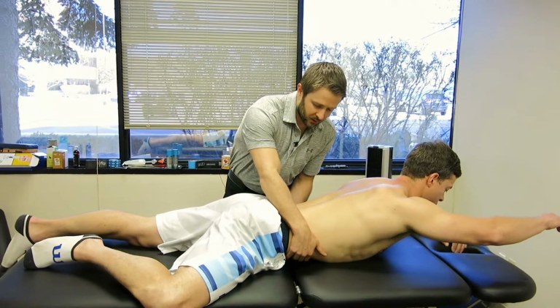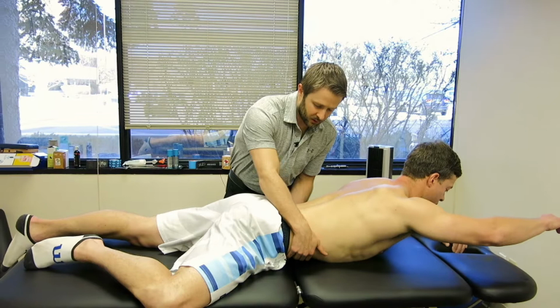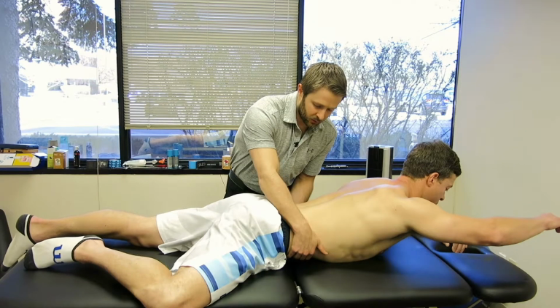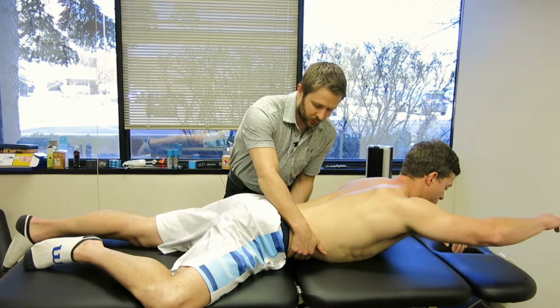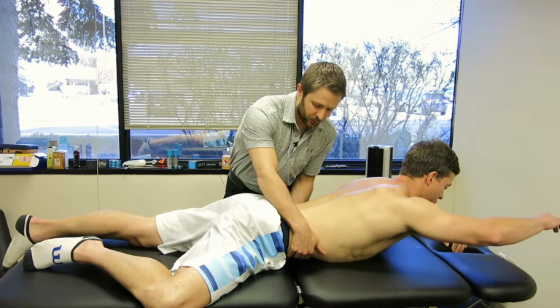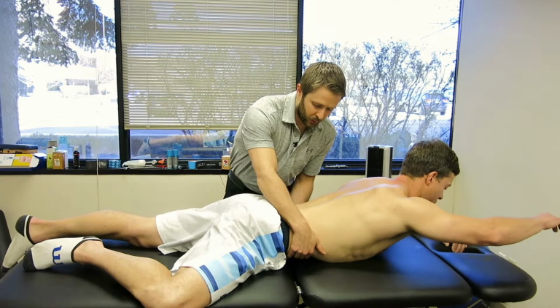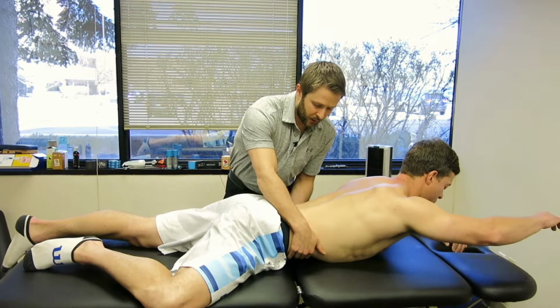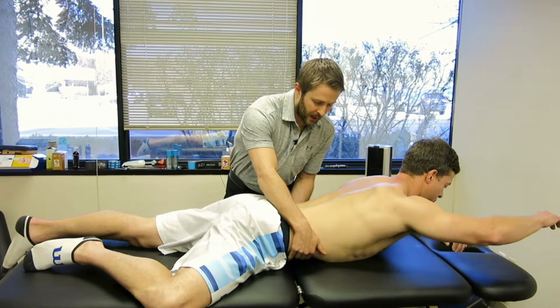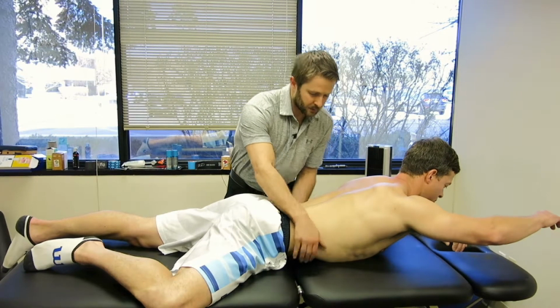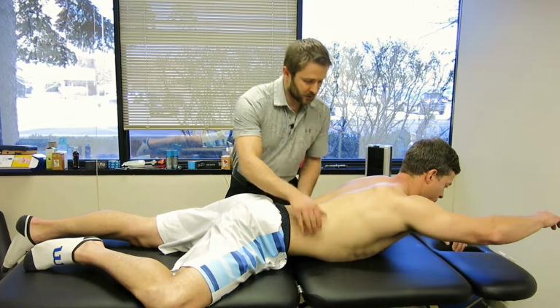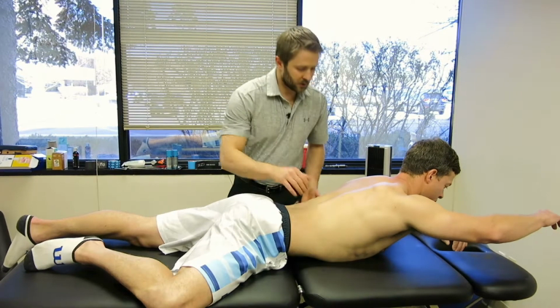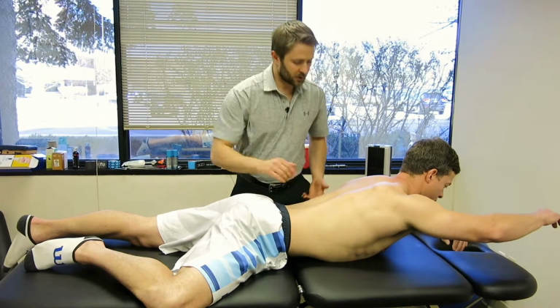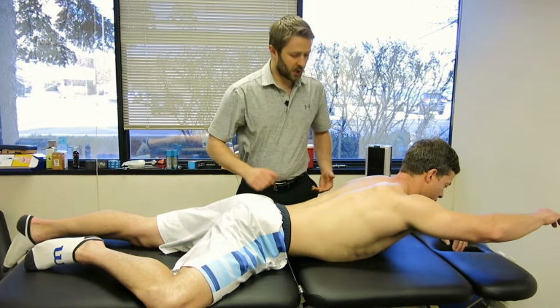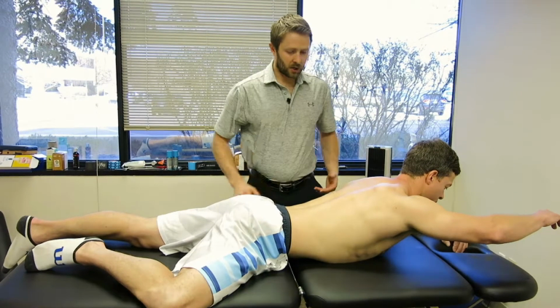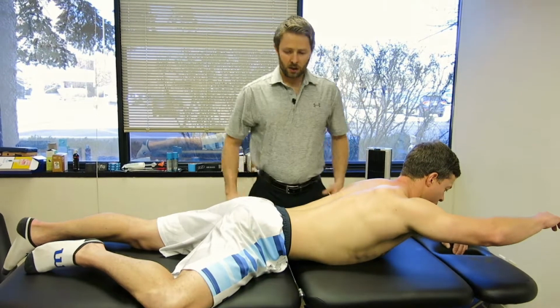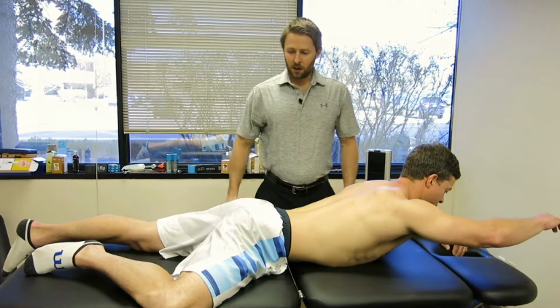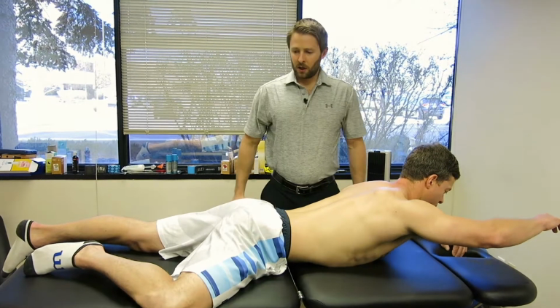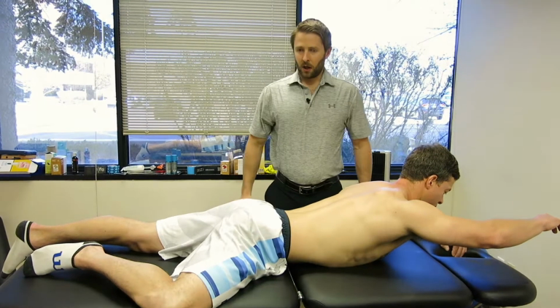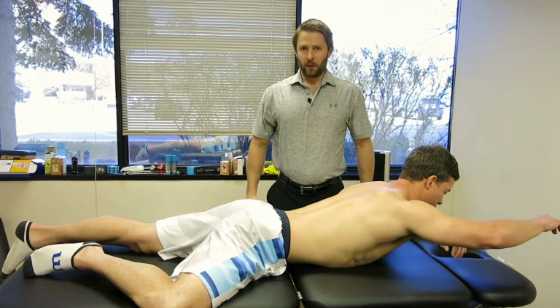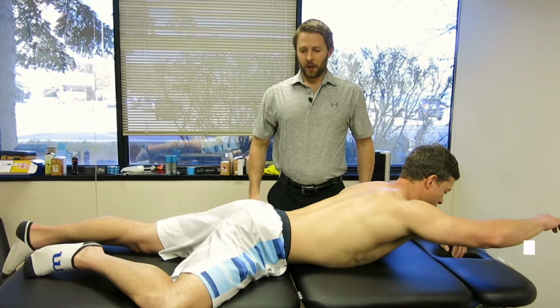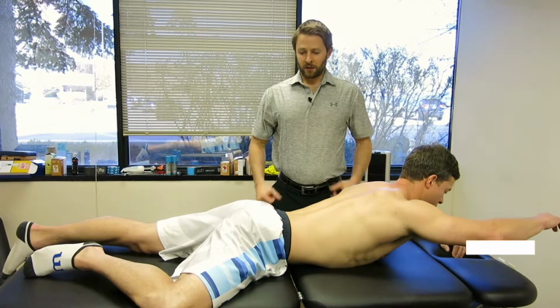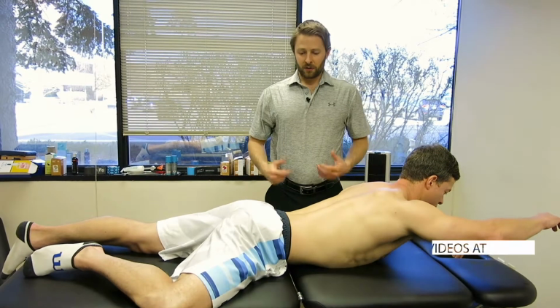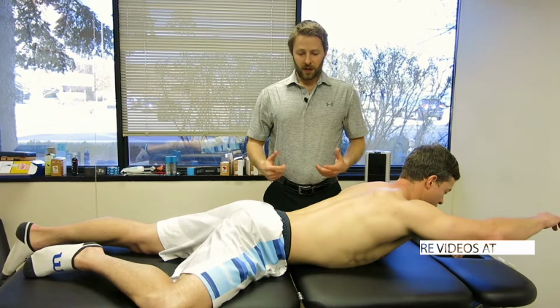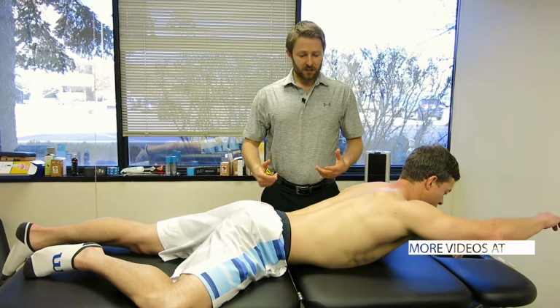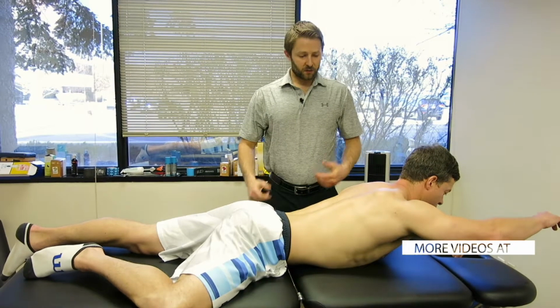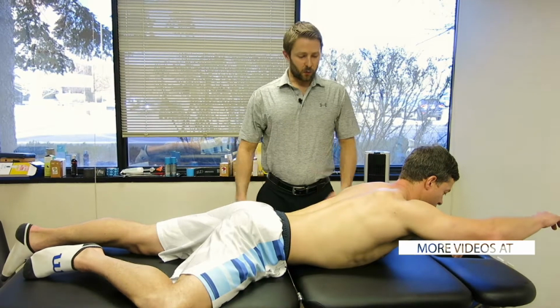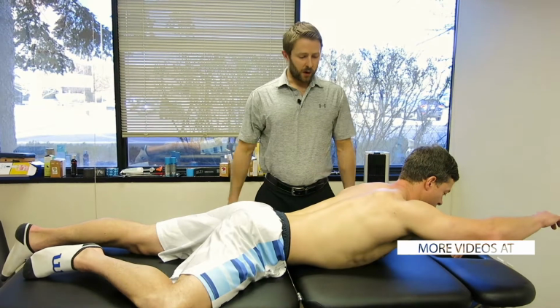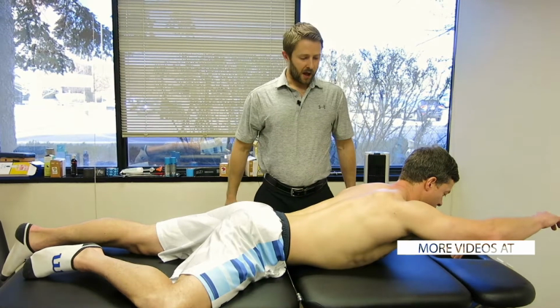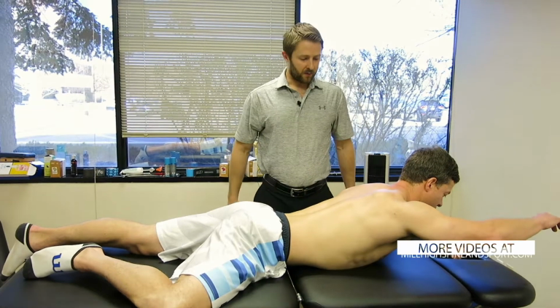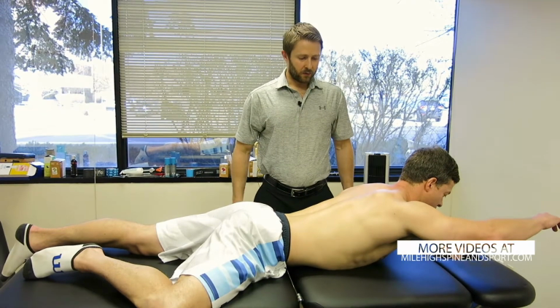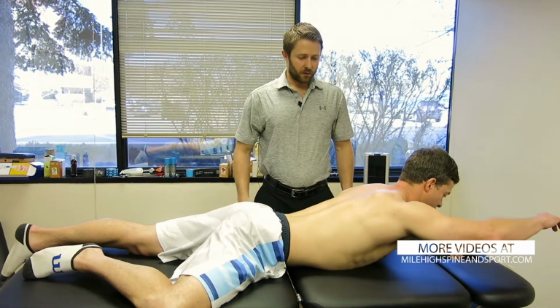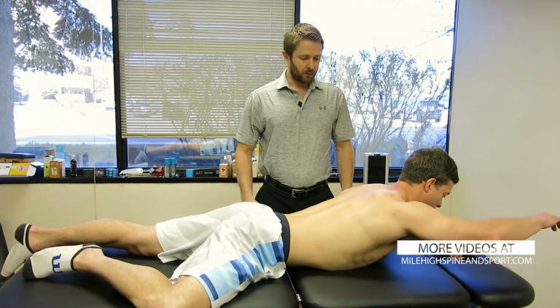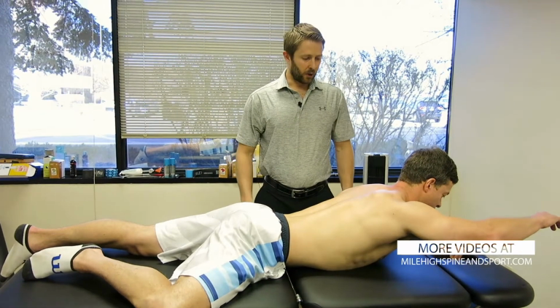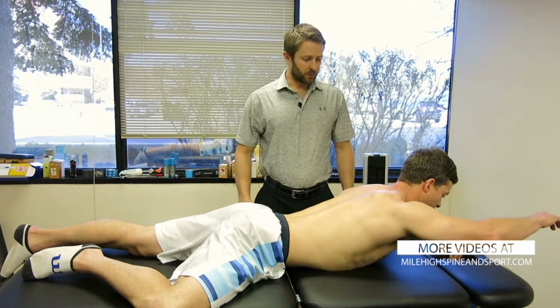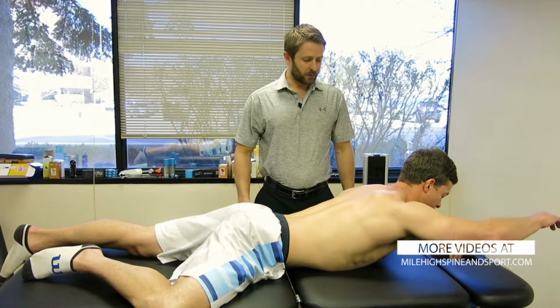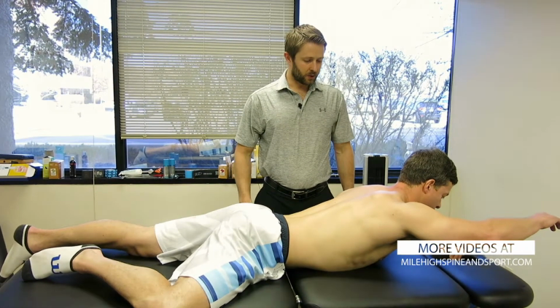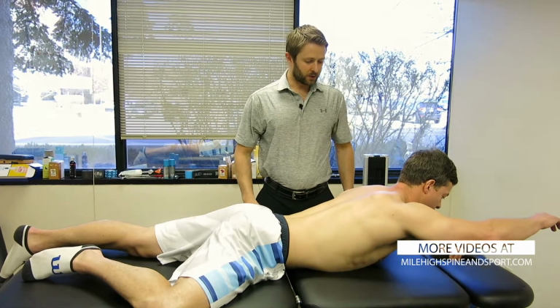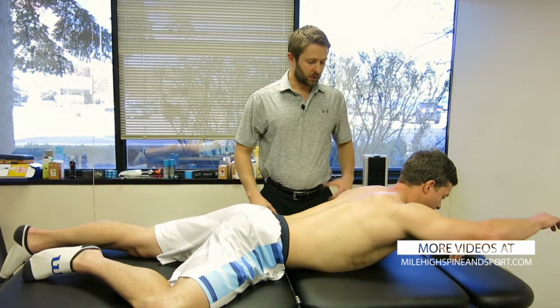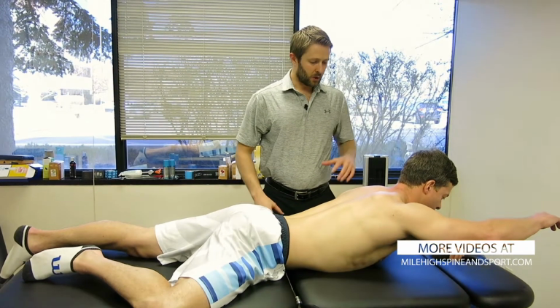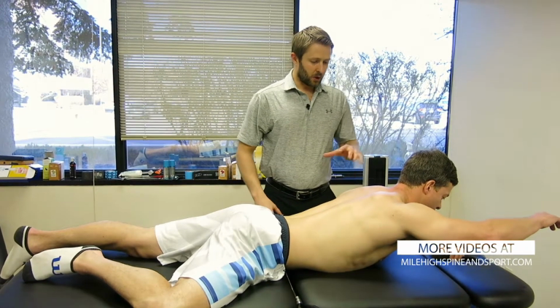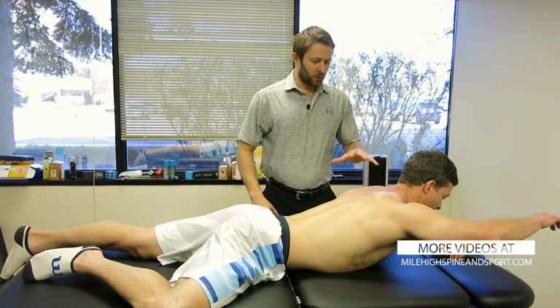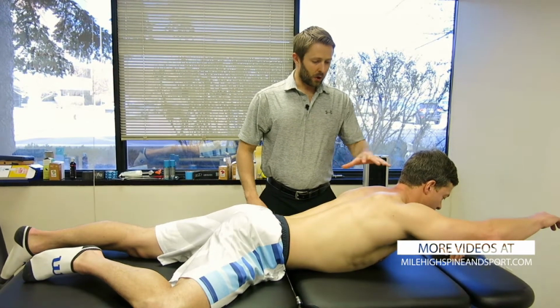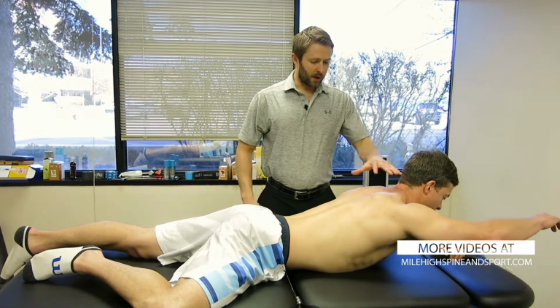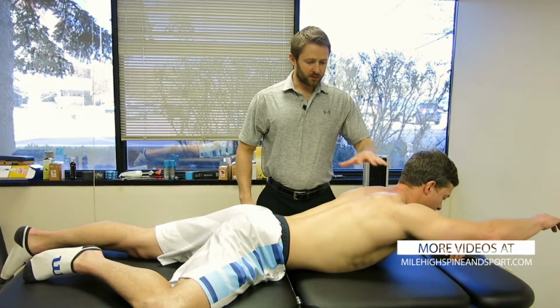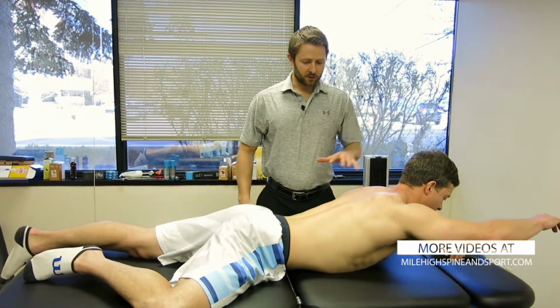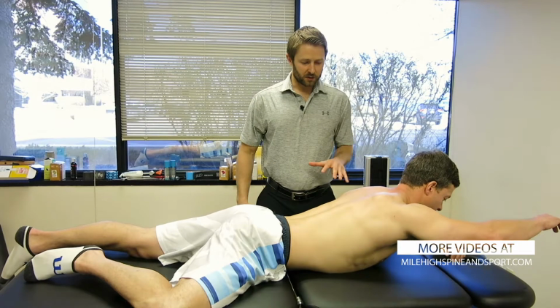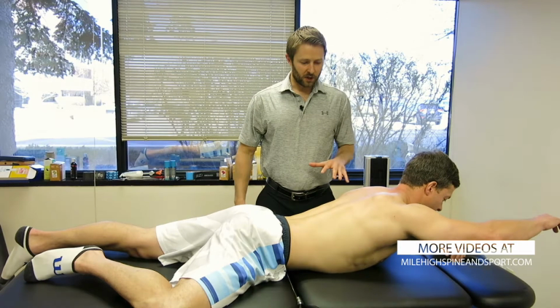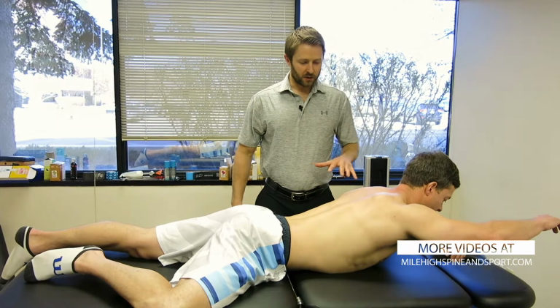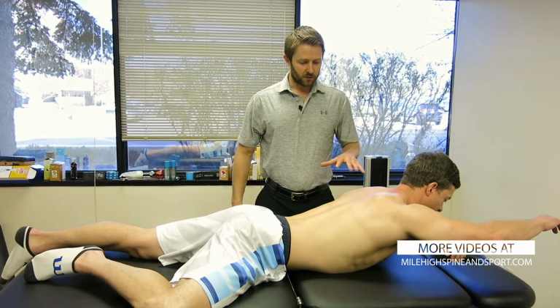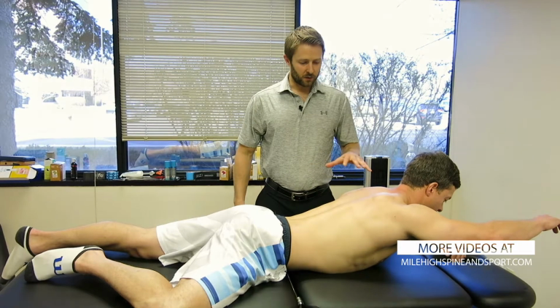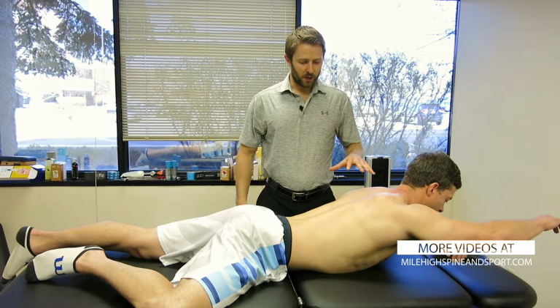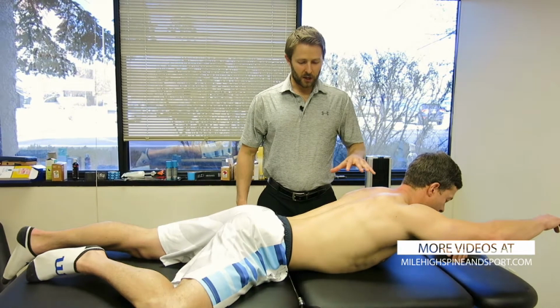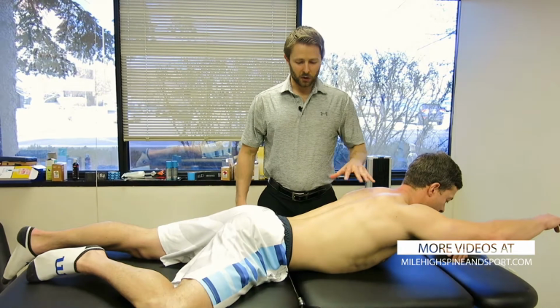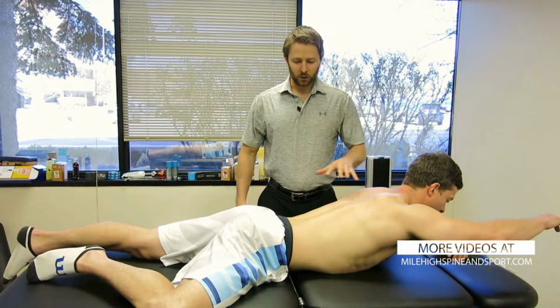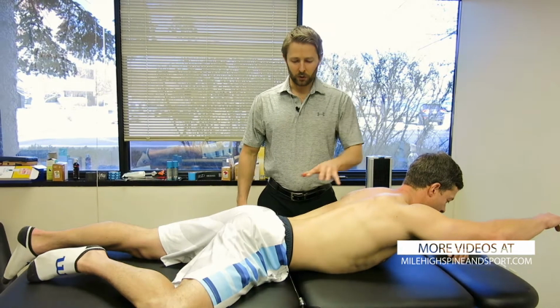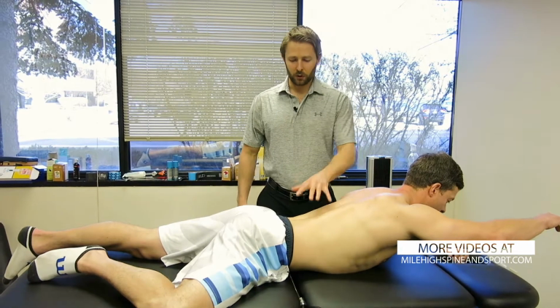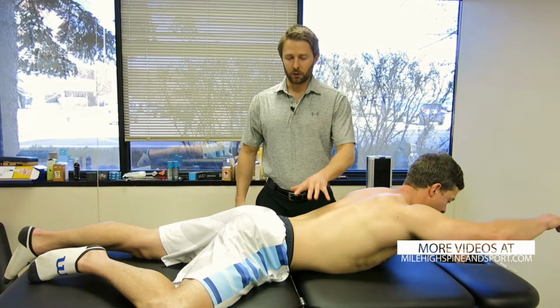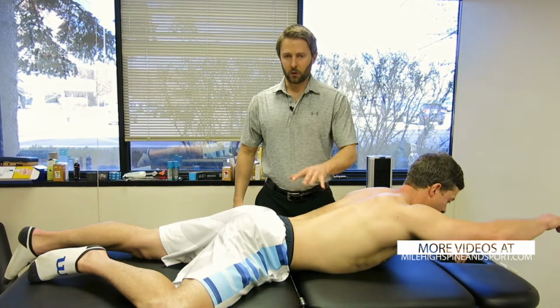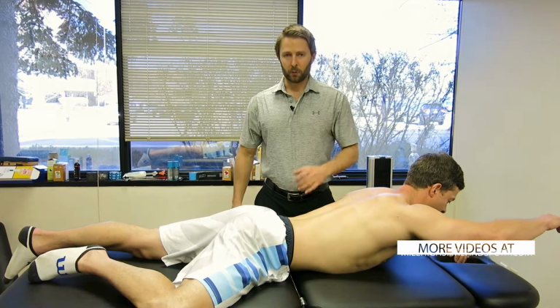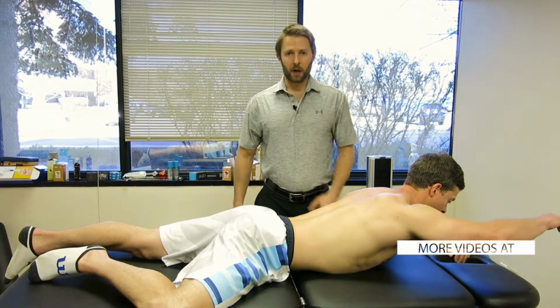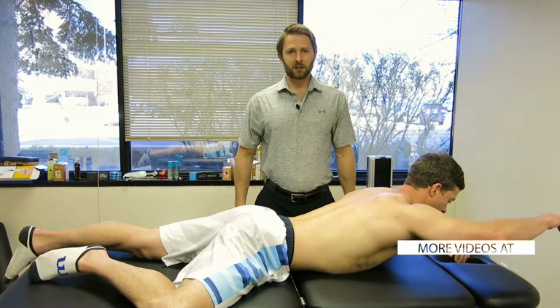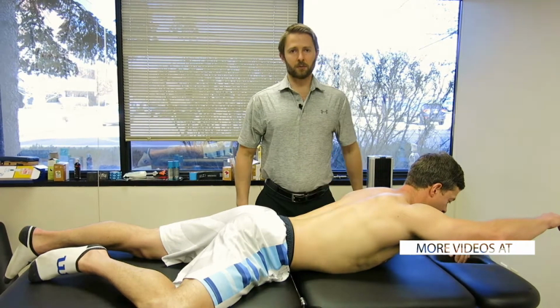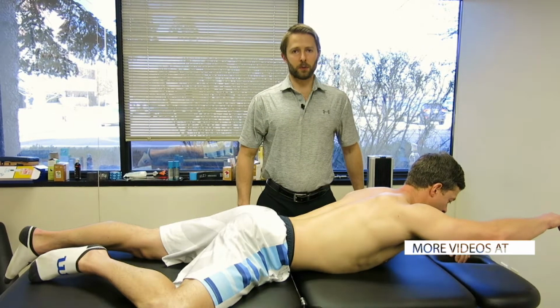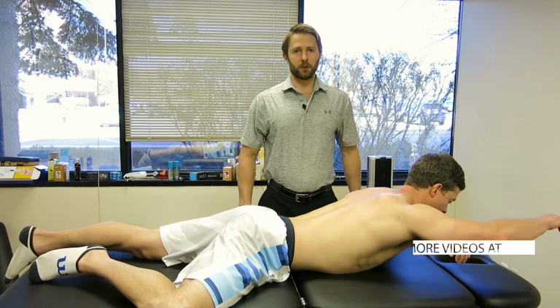I need a little bit more abs there, Jay. And that's the four and a half month position — a great exercise for neck, shoulder, and lower back stability.